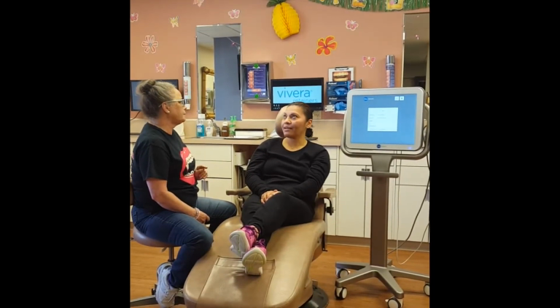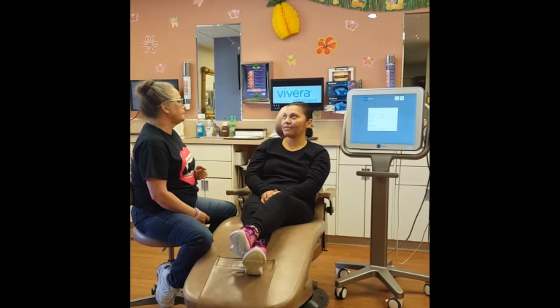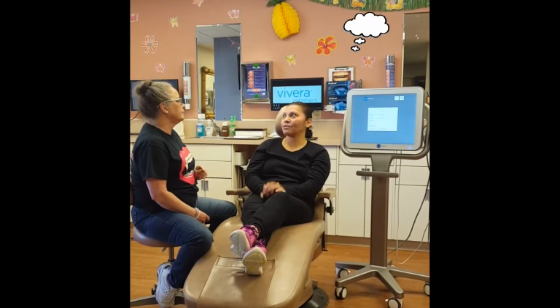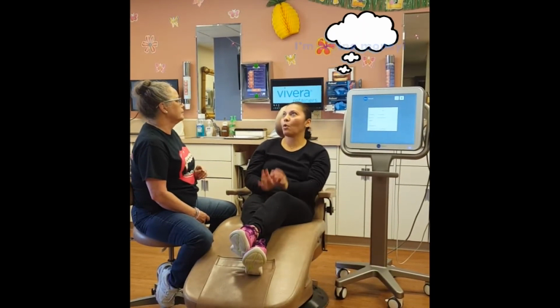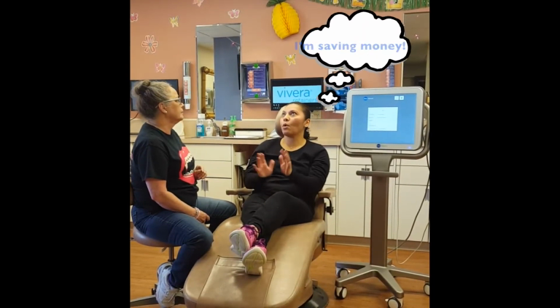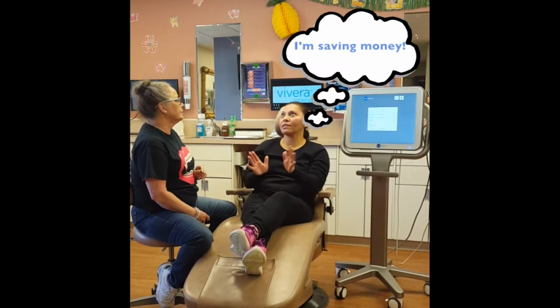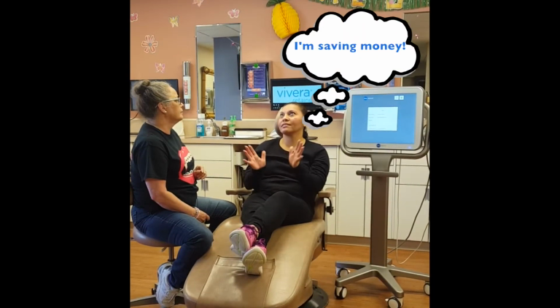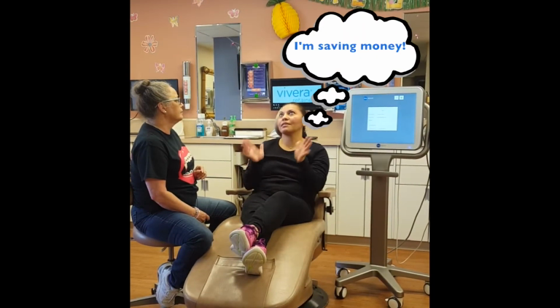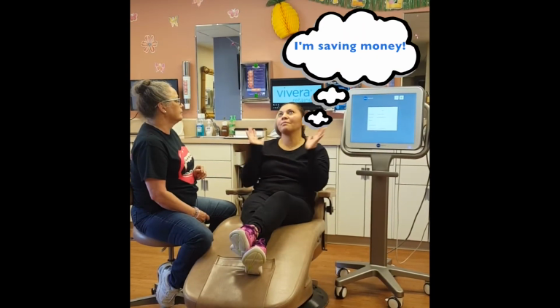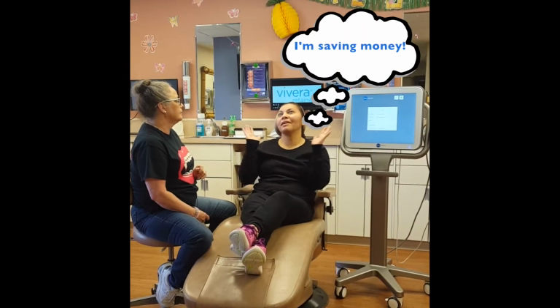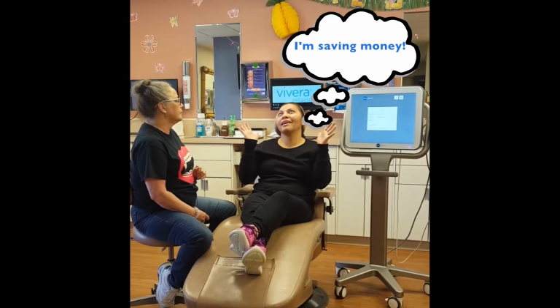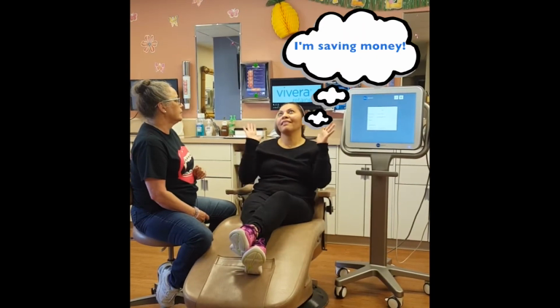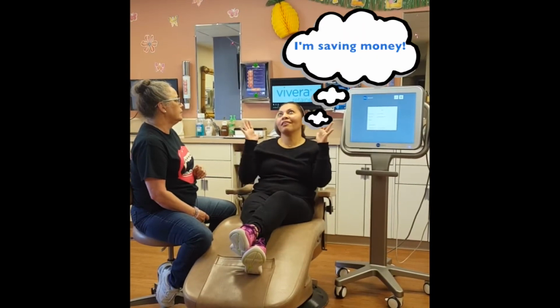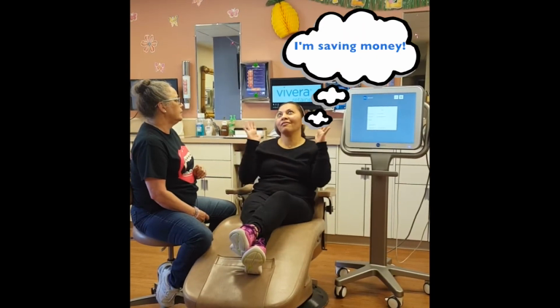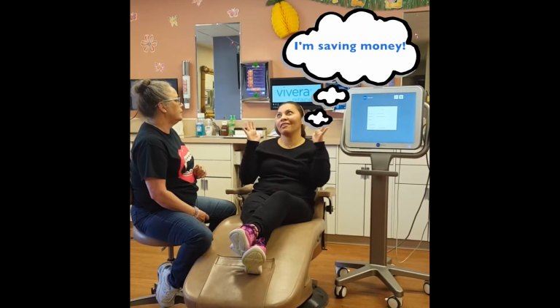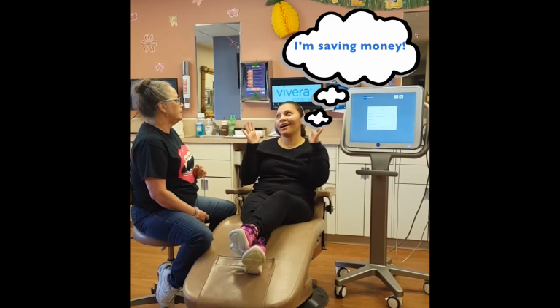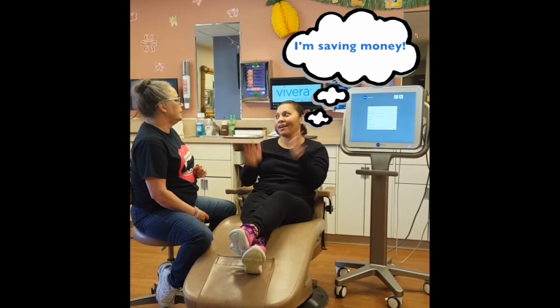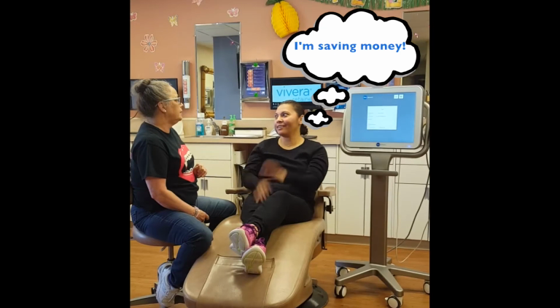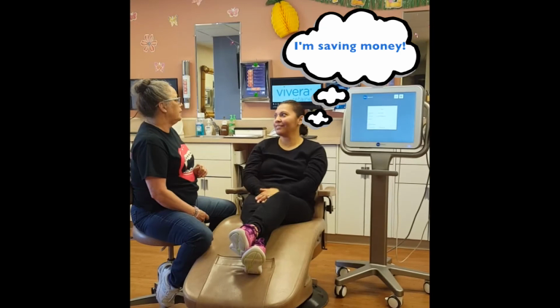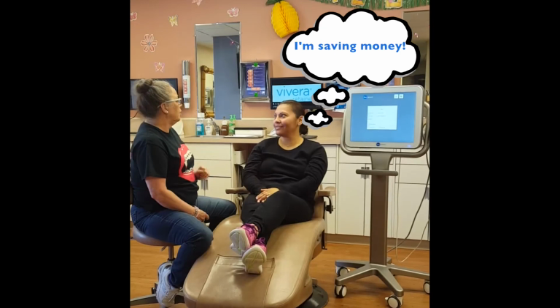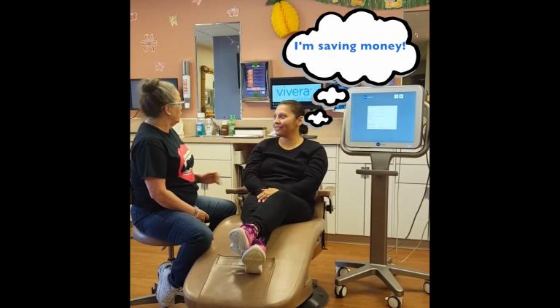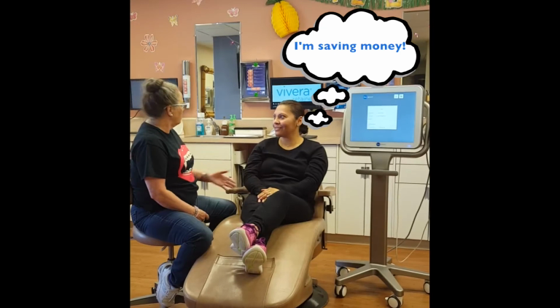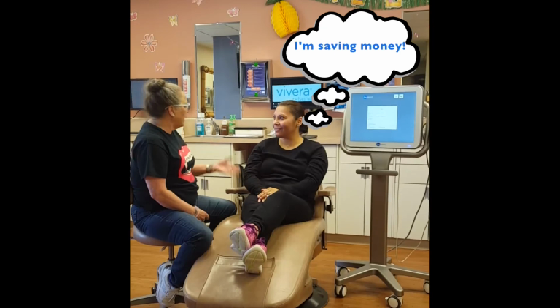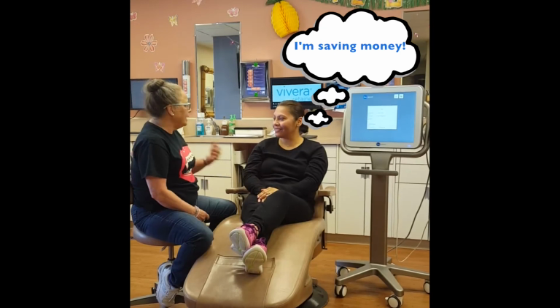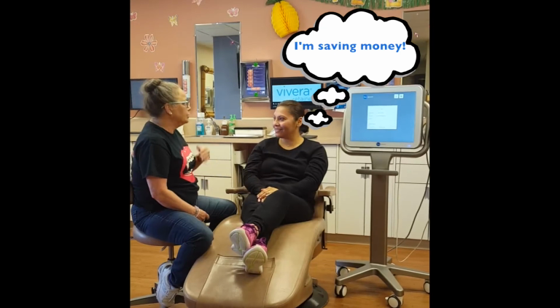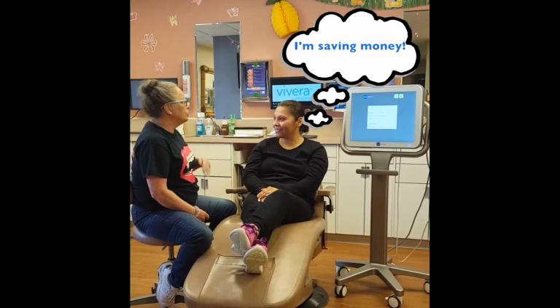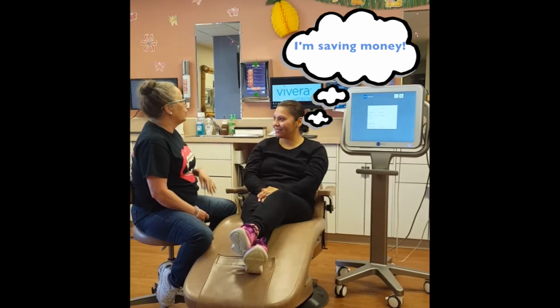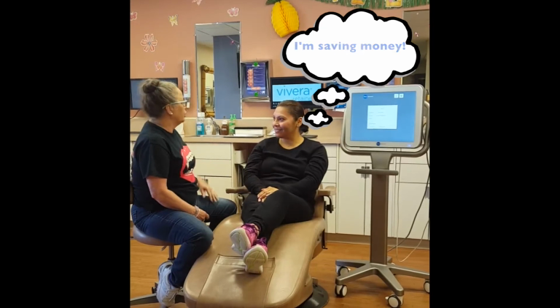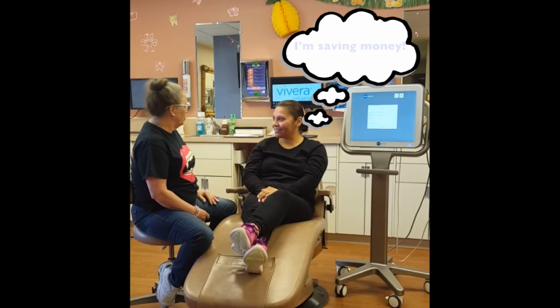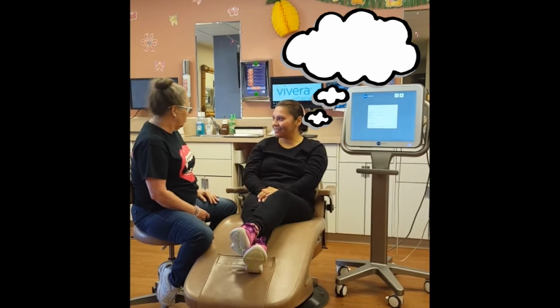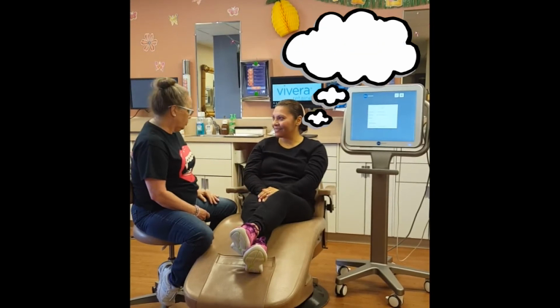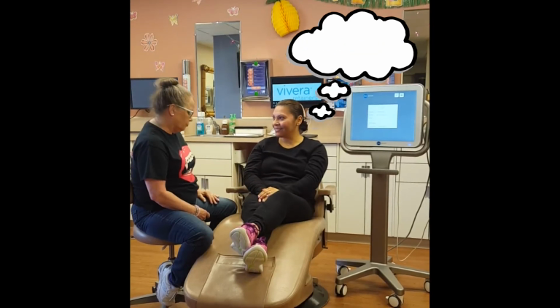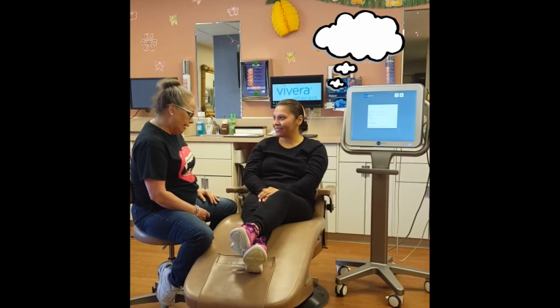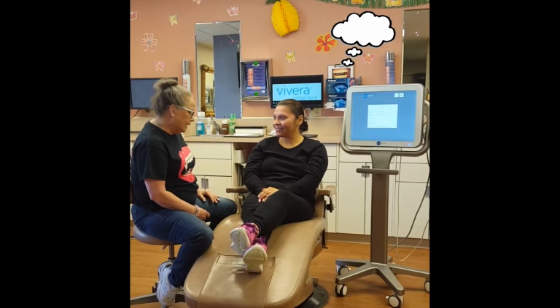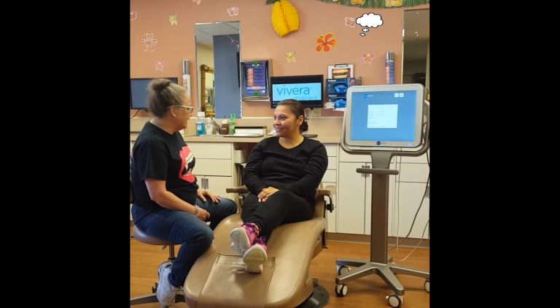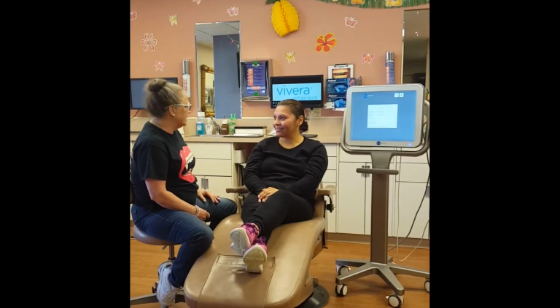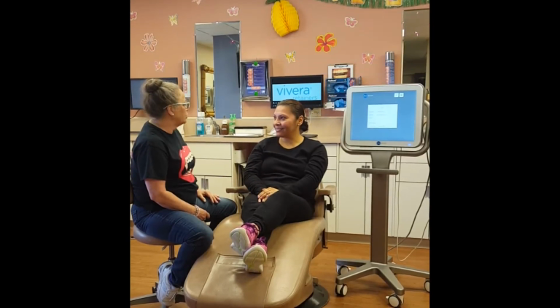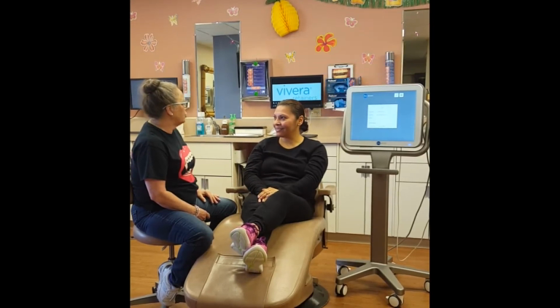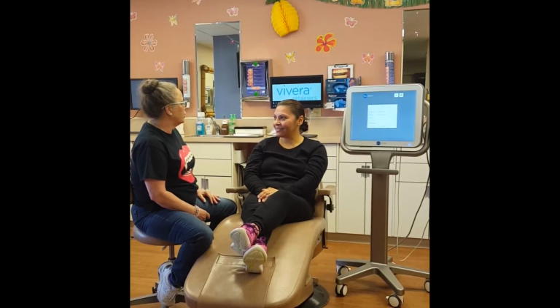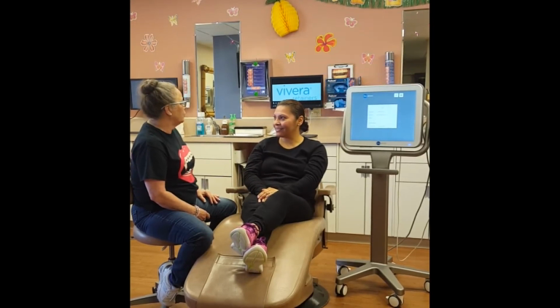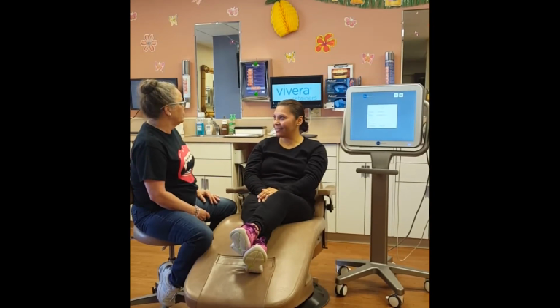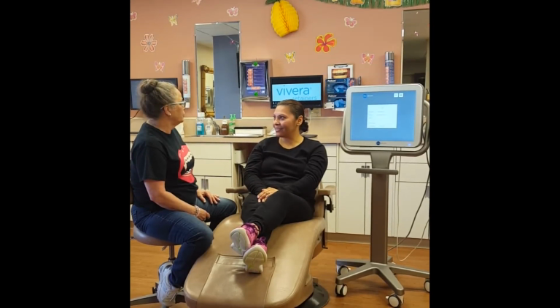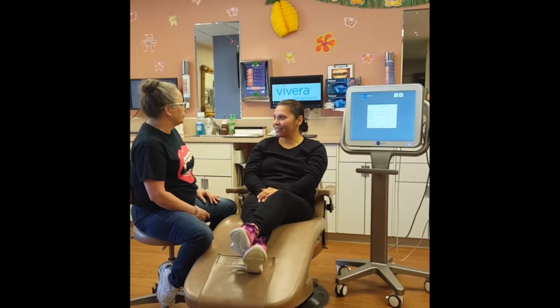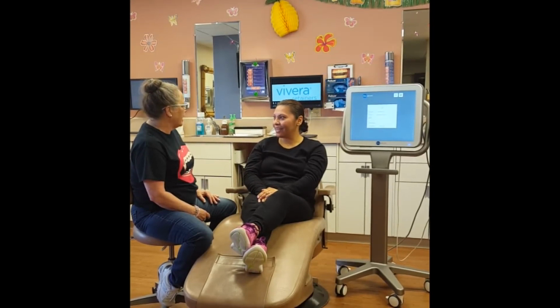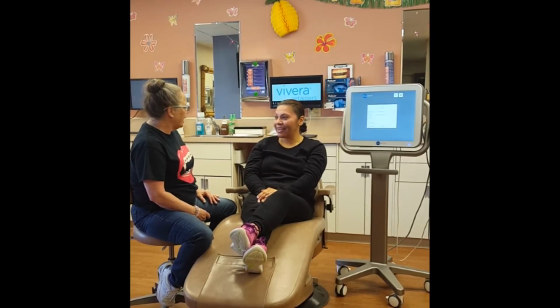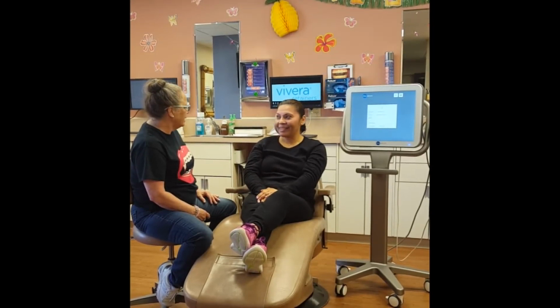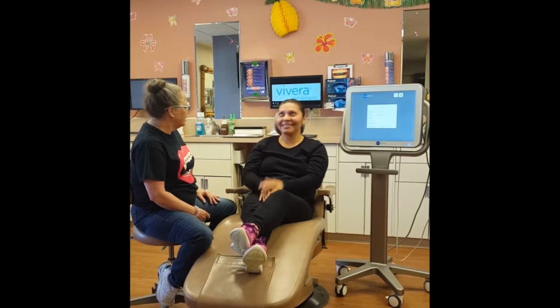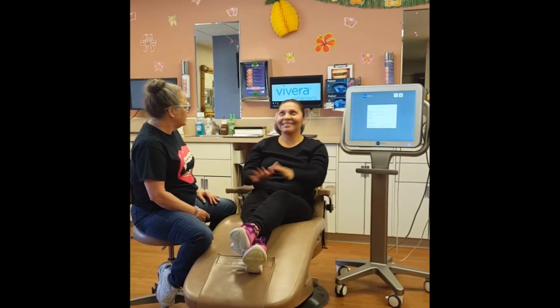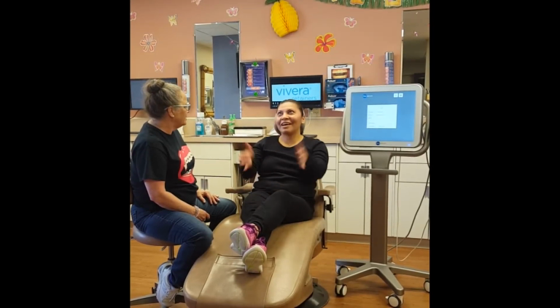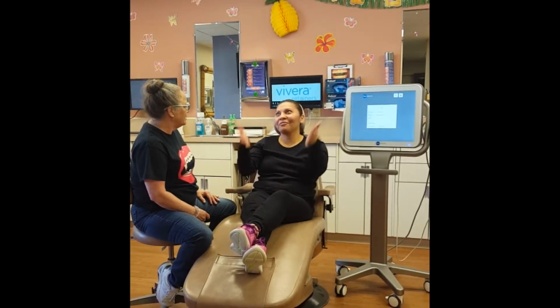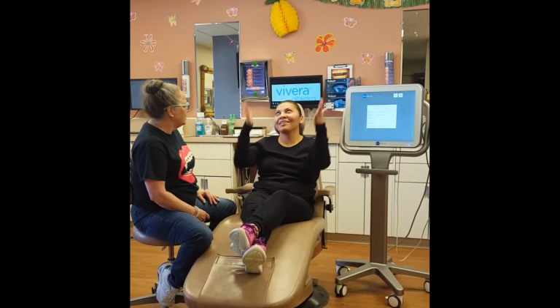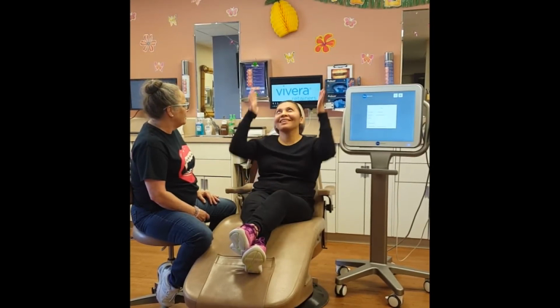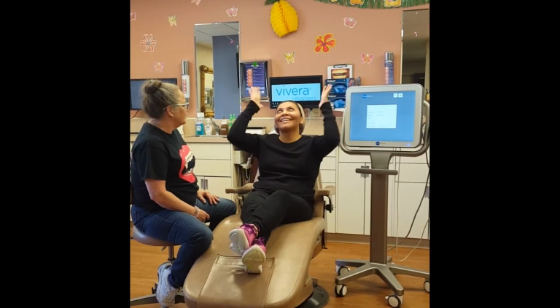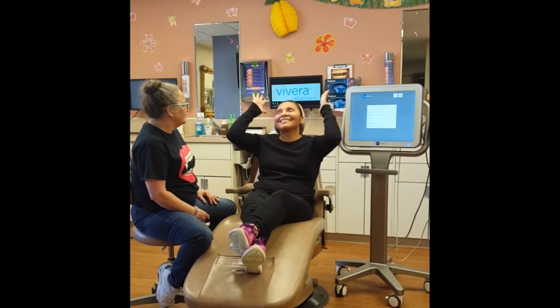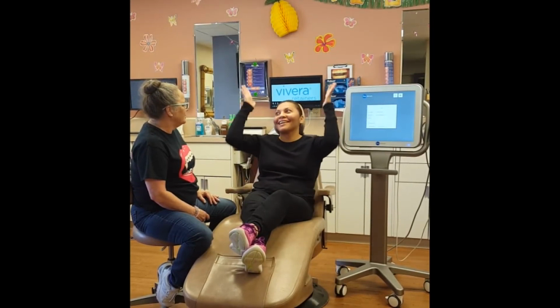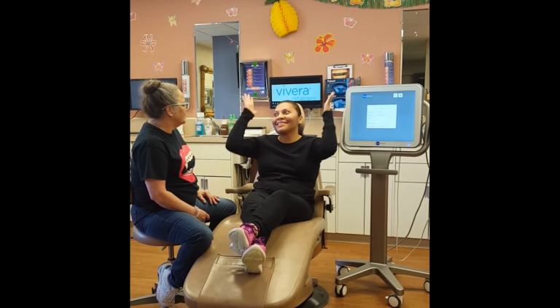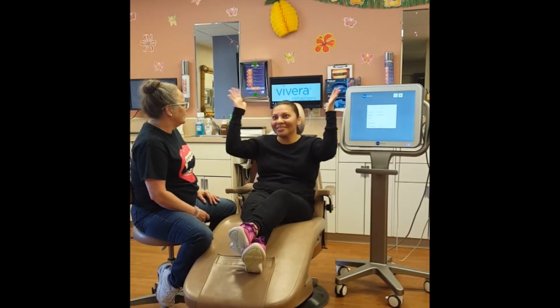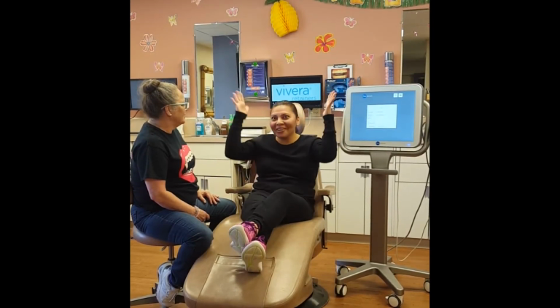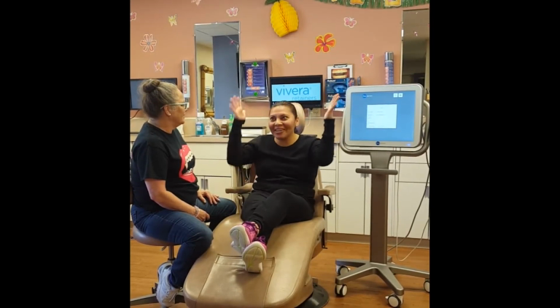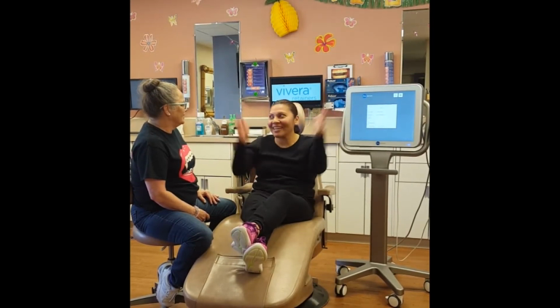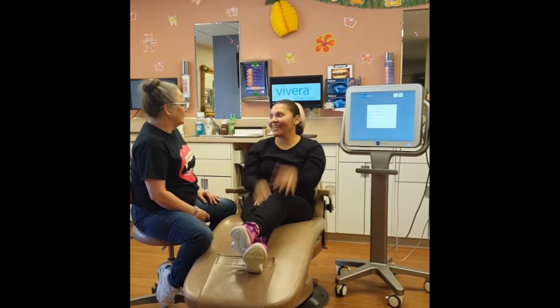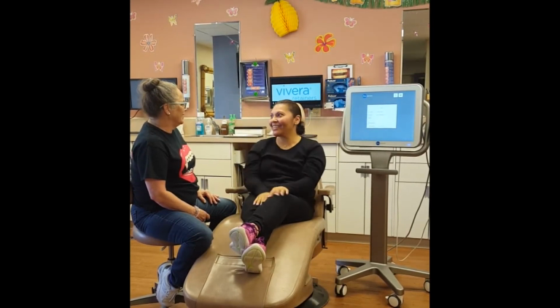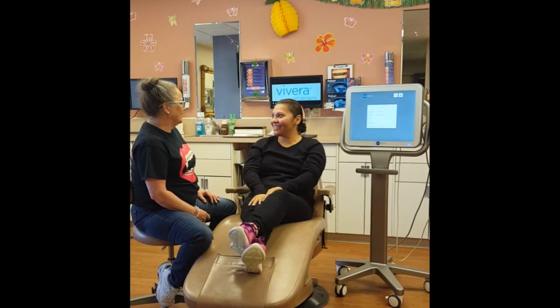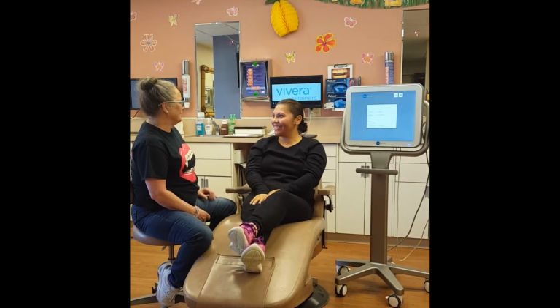Wow, that is awesome. I love that. Alrighty, so are you ready to get started with your scan? Definitely, let's get started.